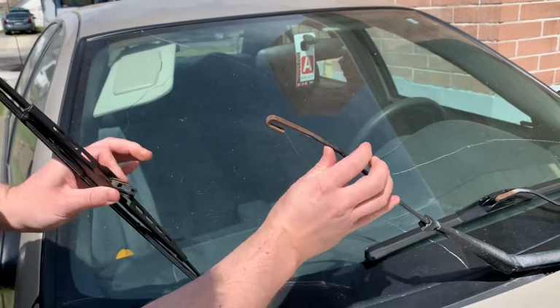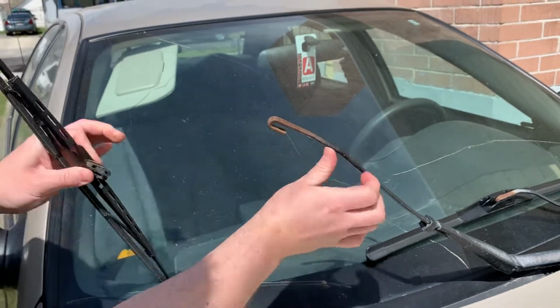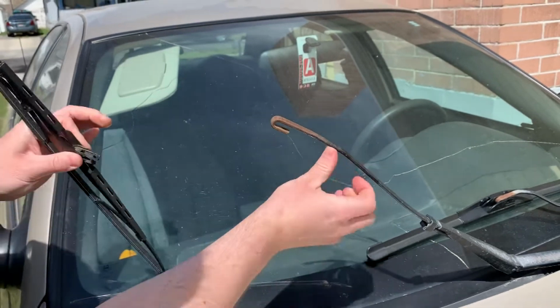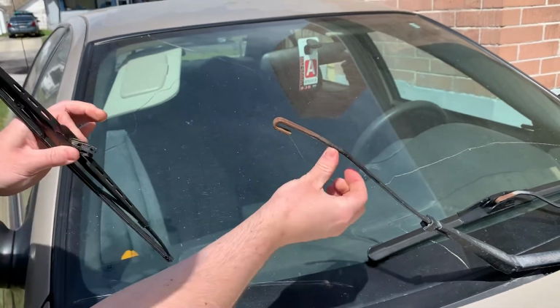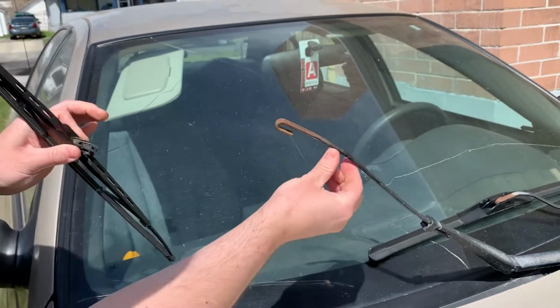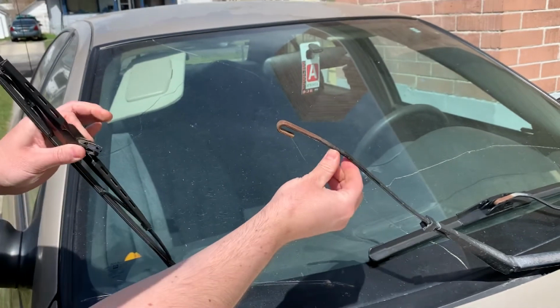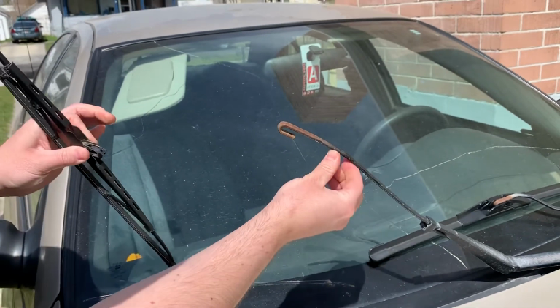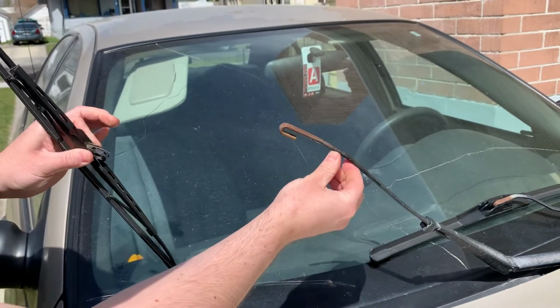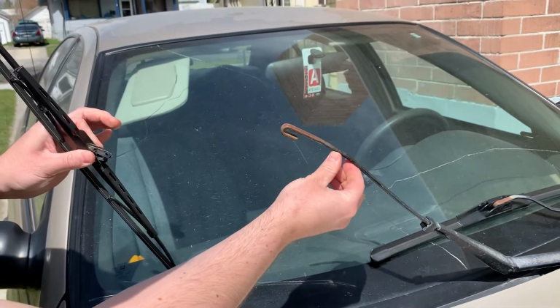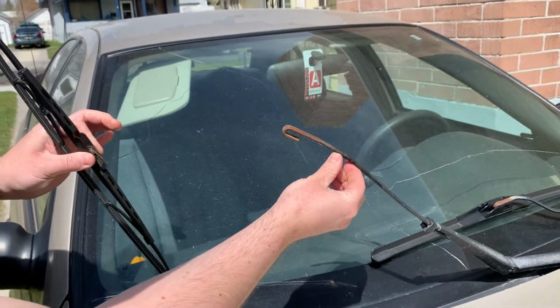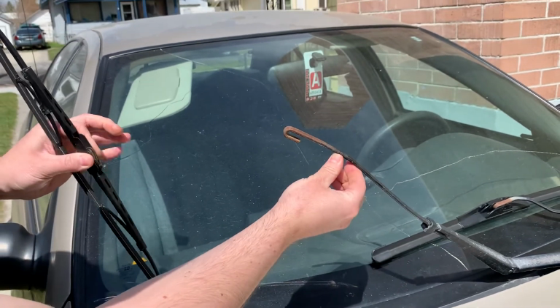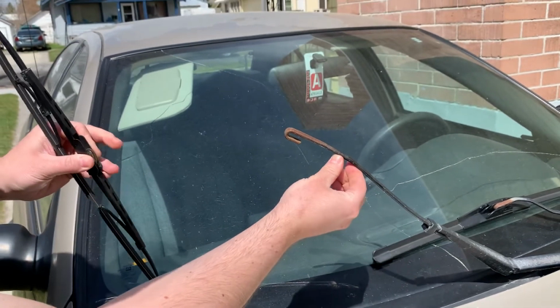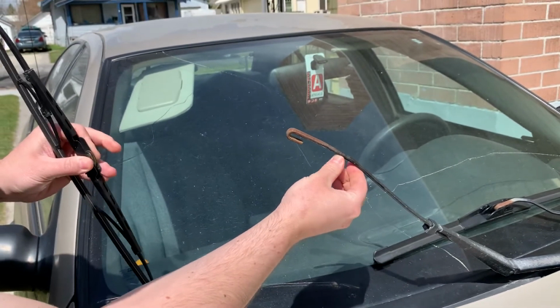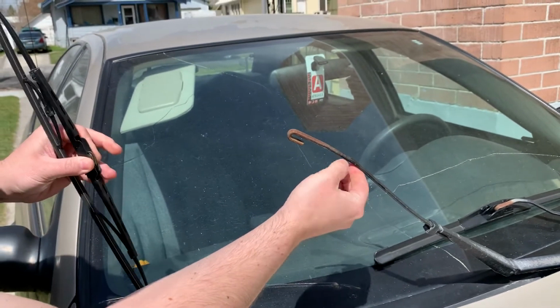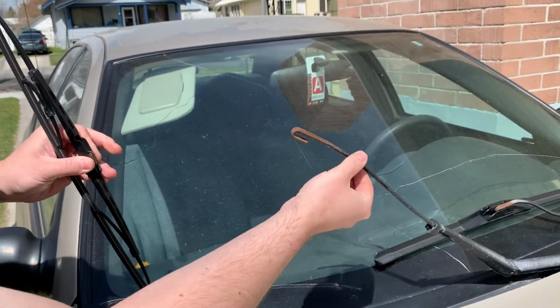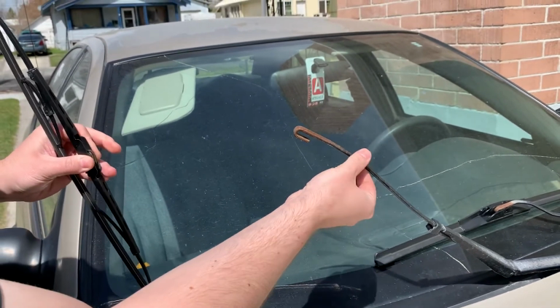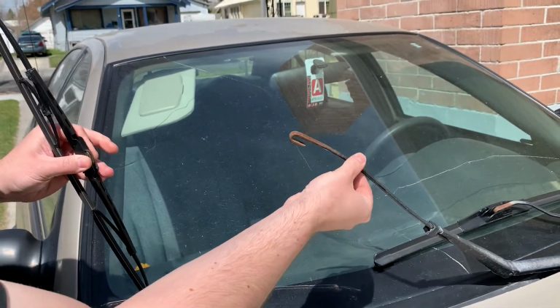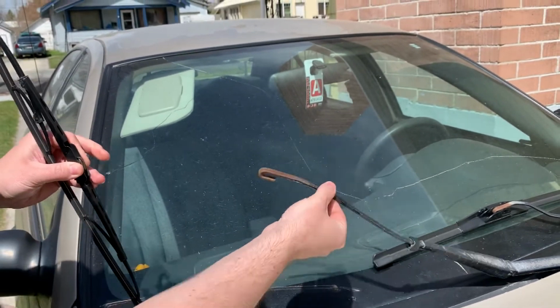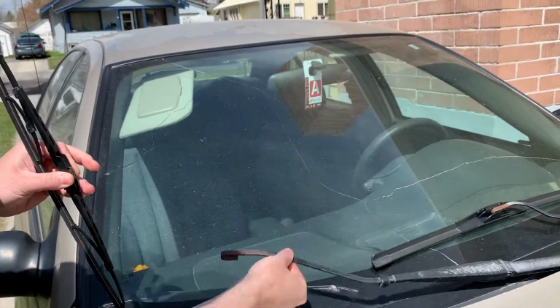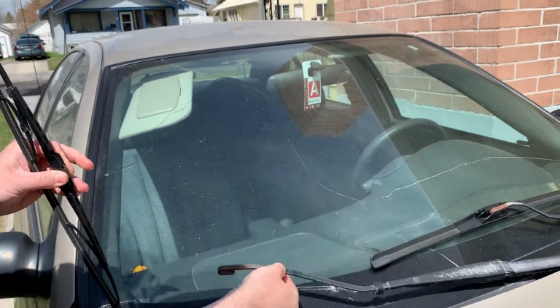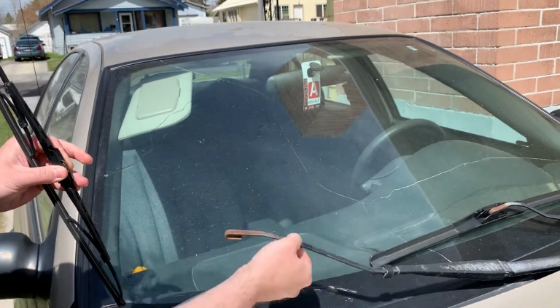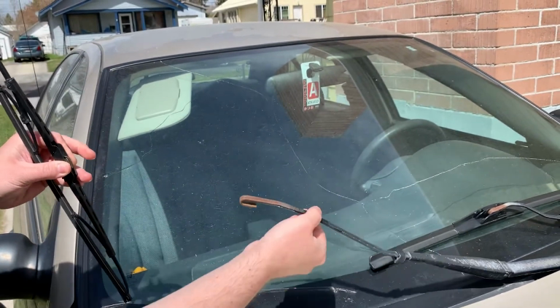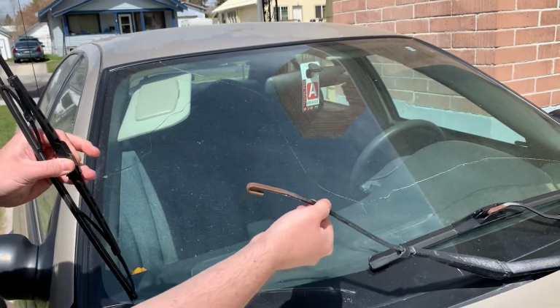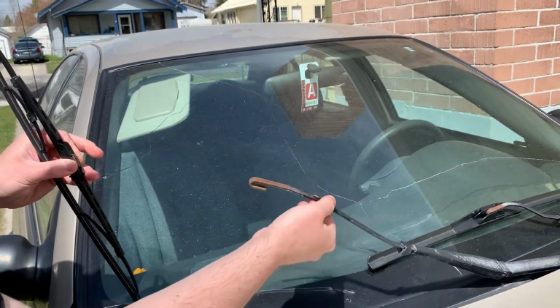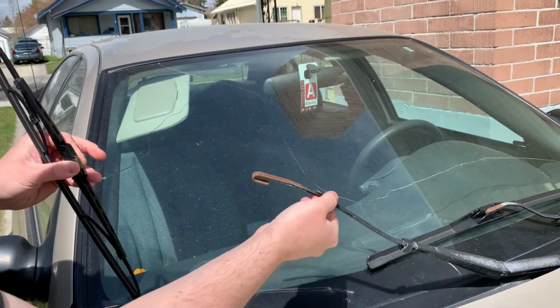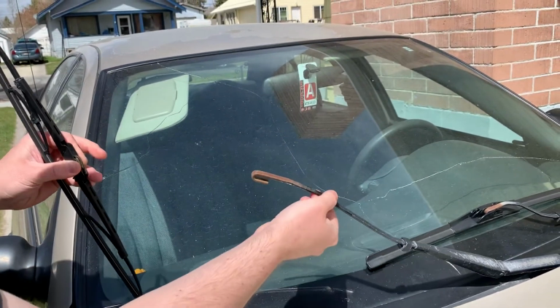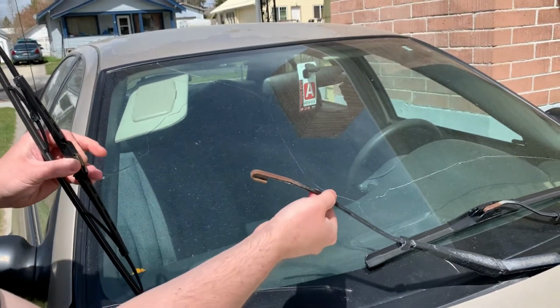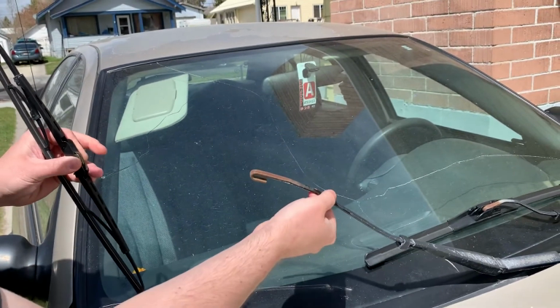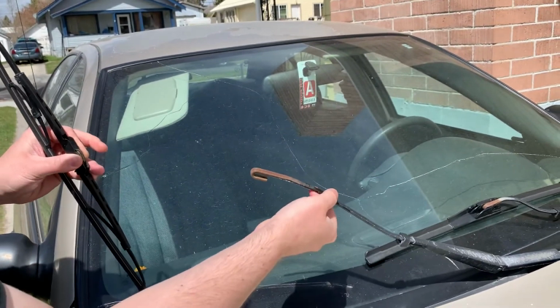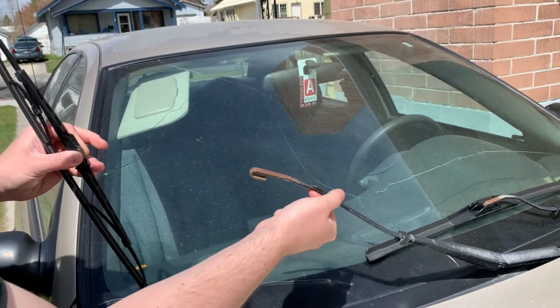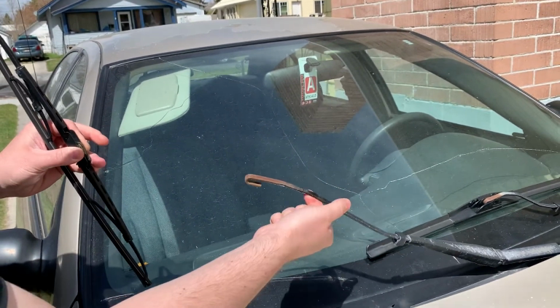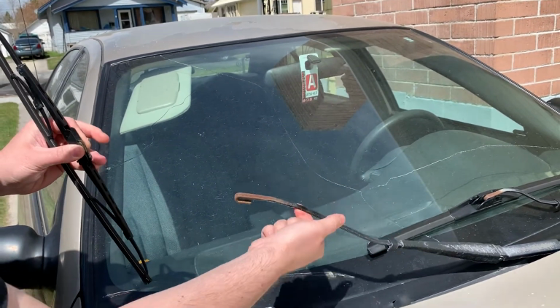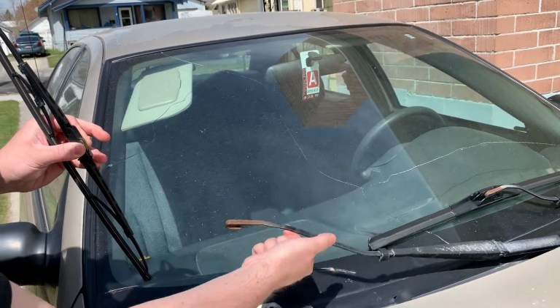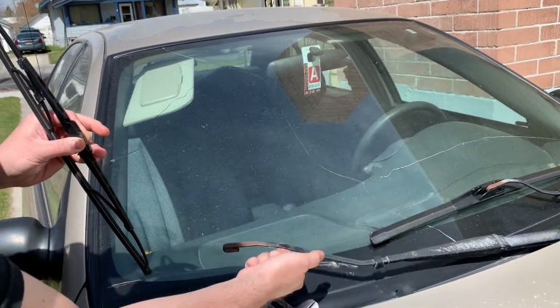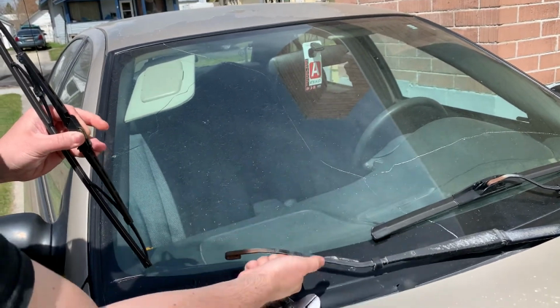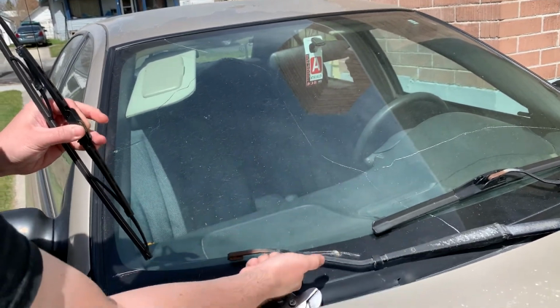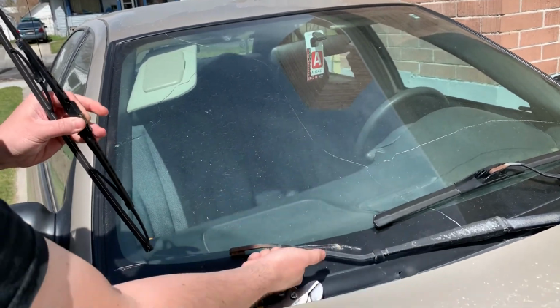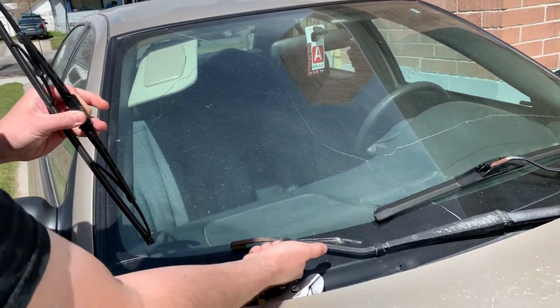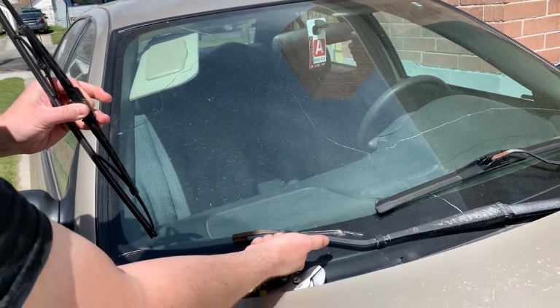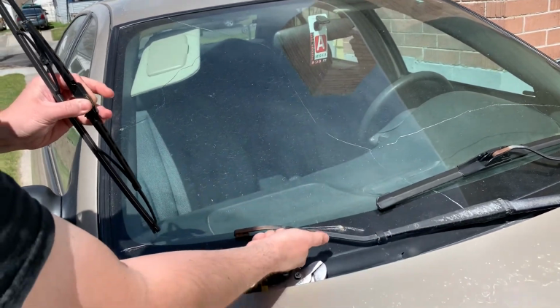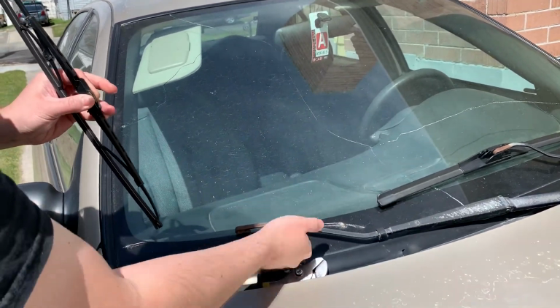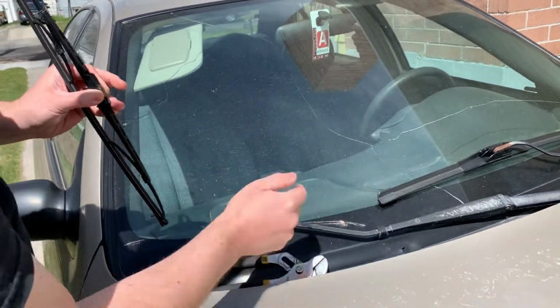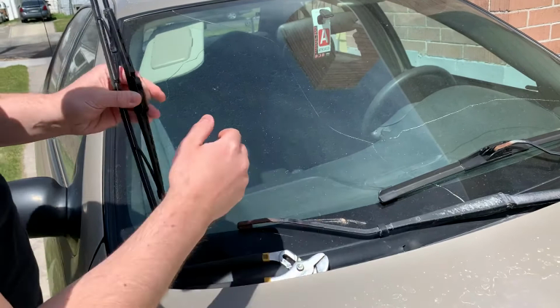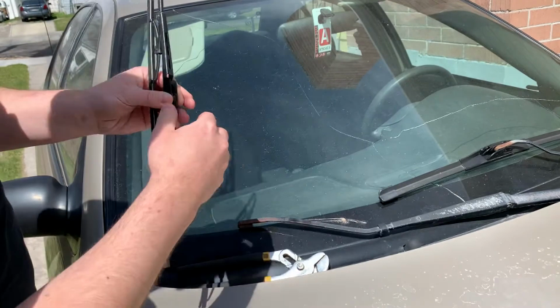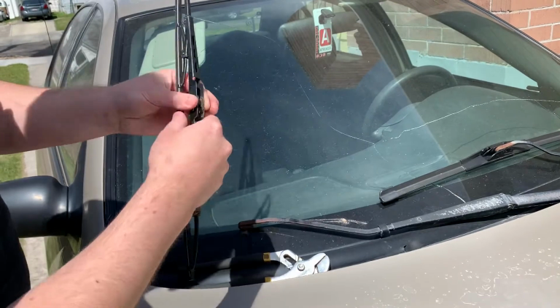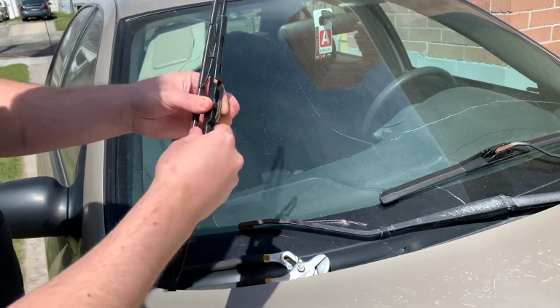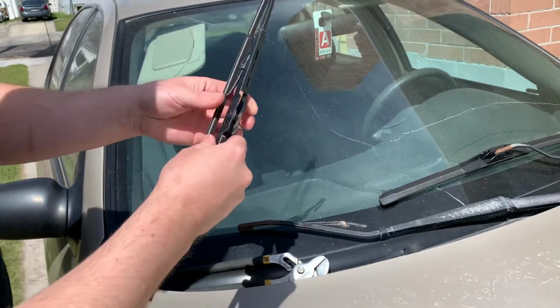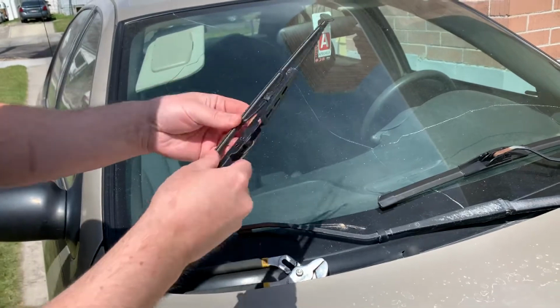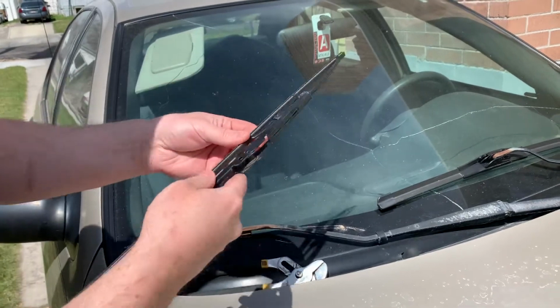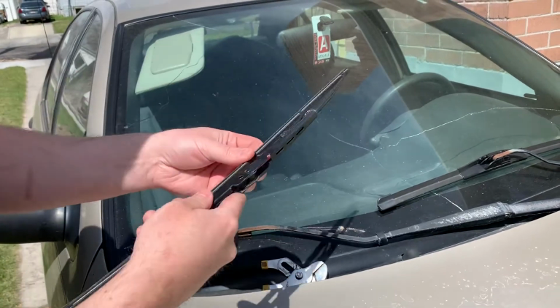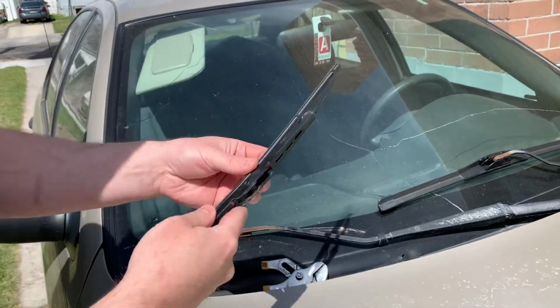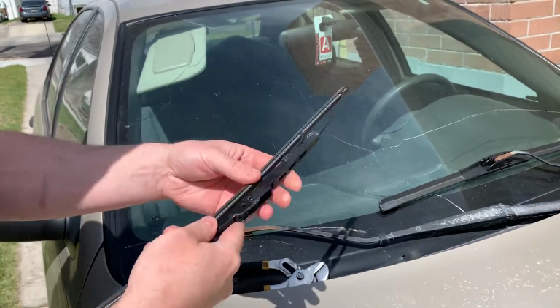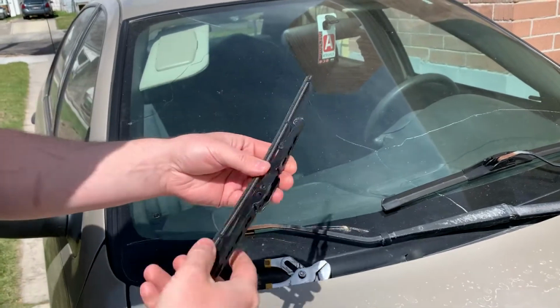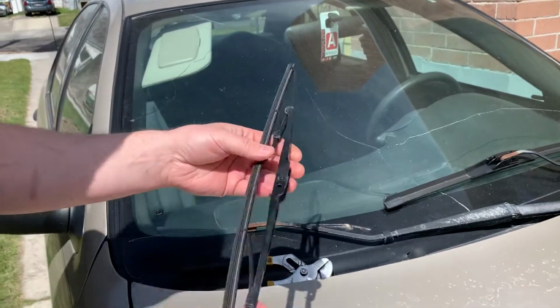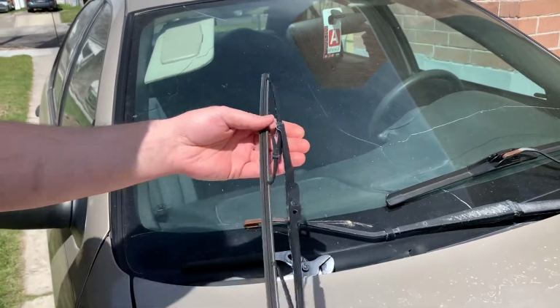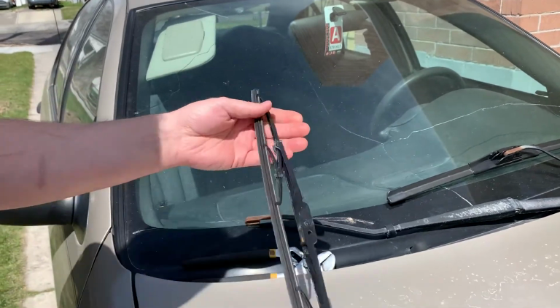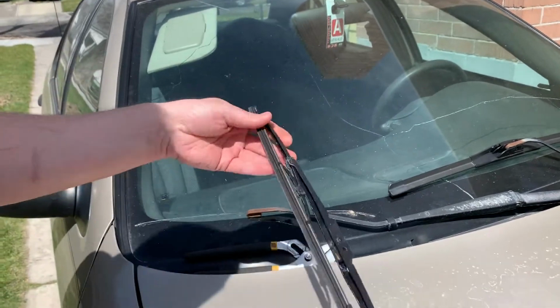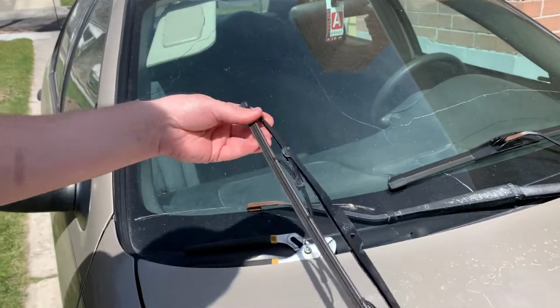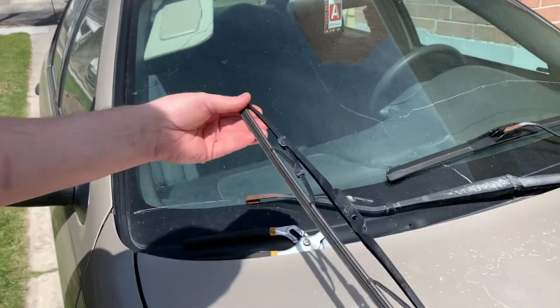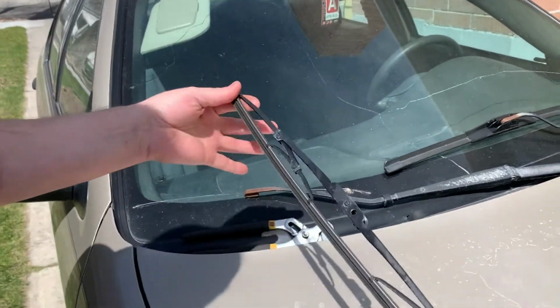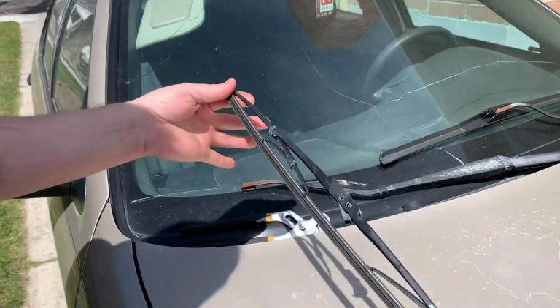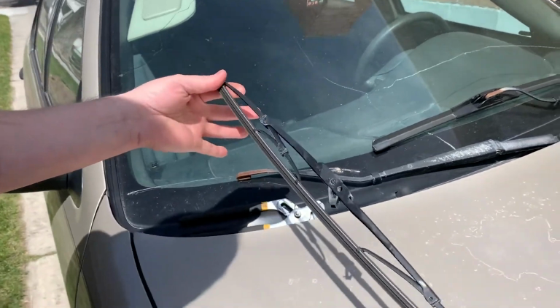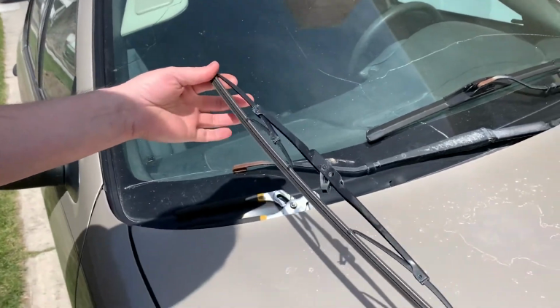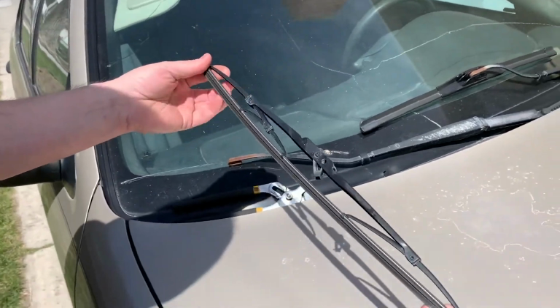Don't let go because it's spring loaded — it'll come down and break your windshield — so let it go softly. This is the wiper blade.